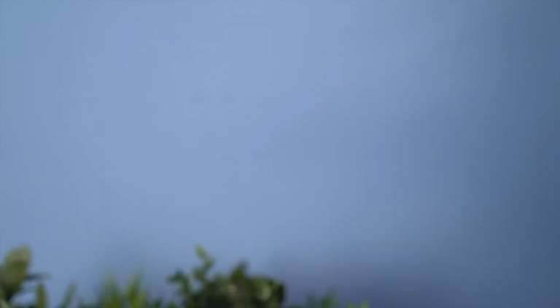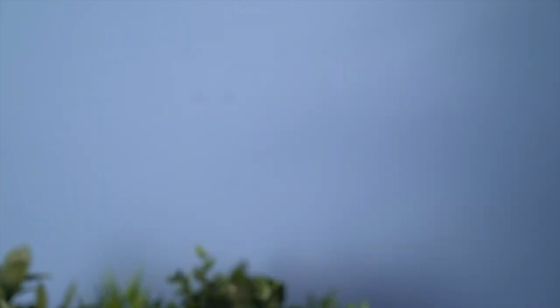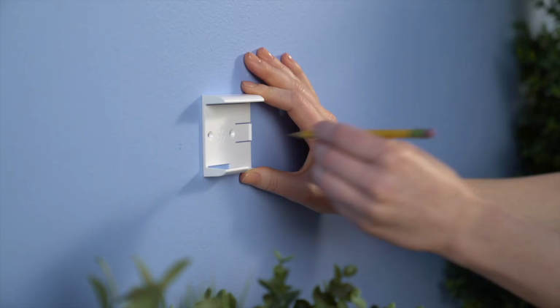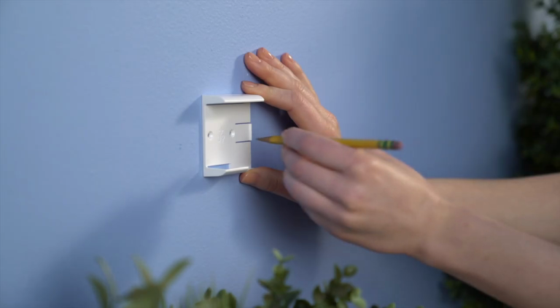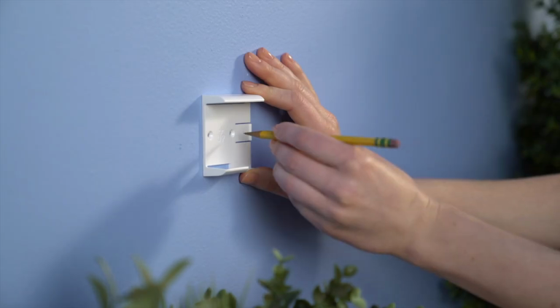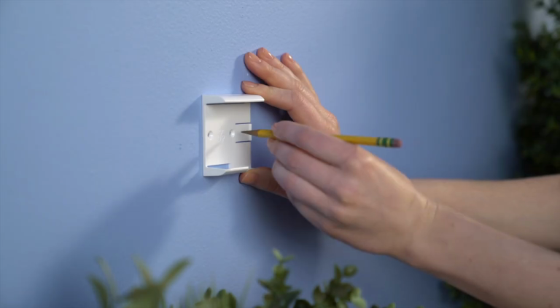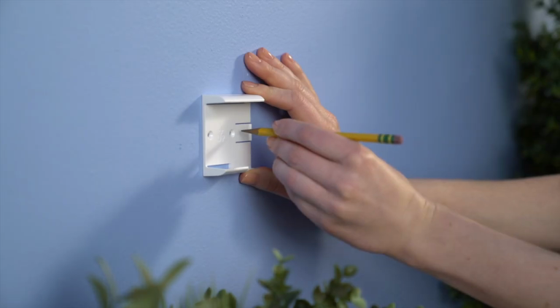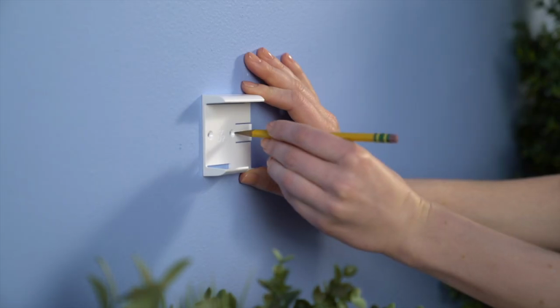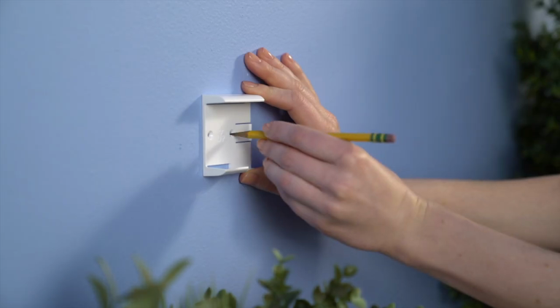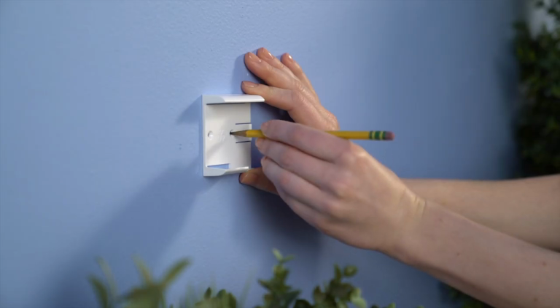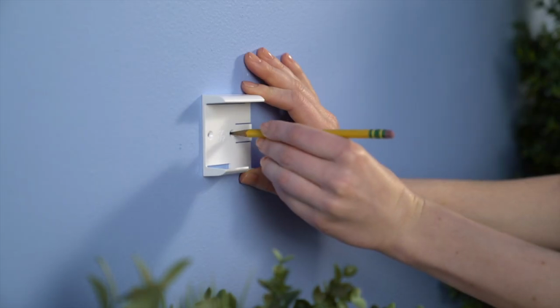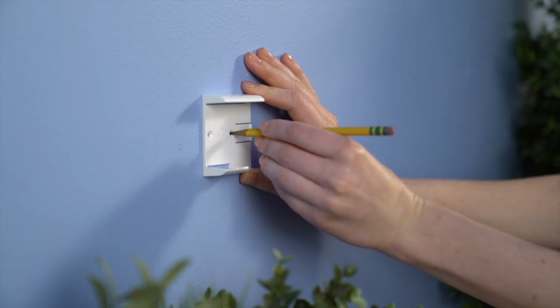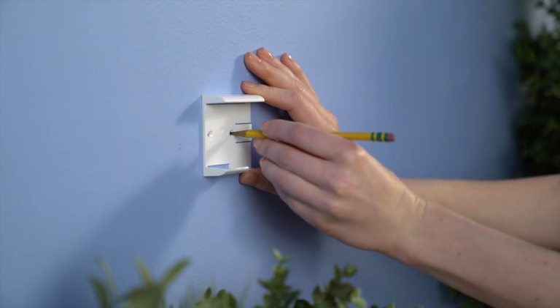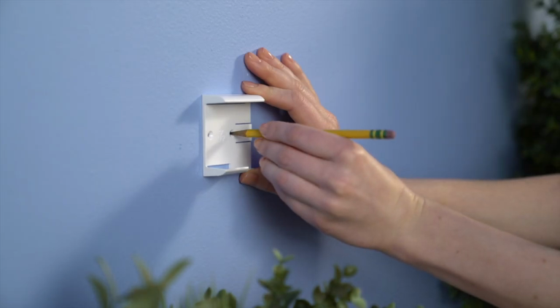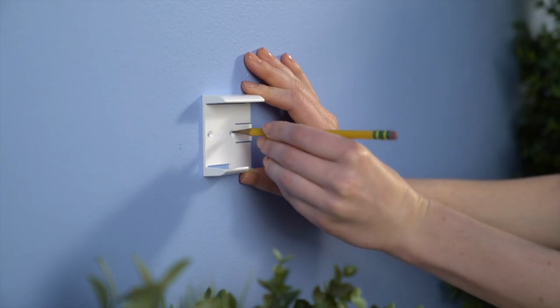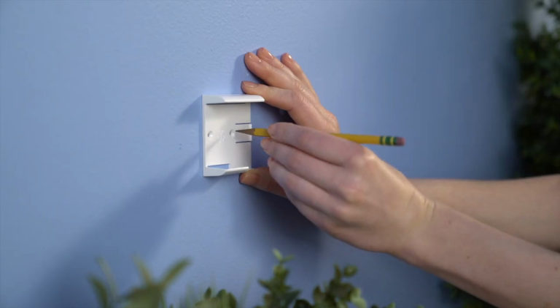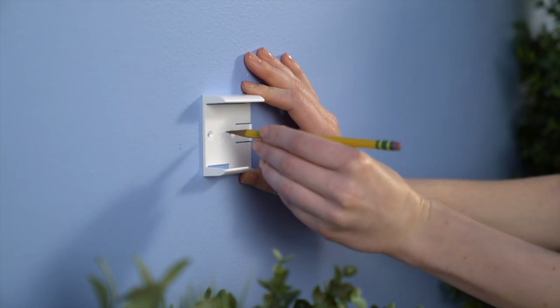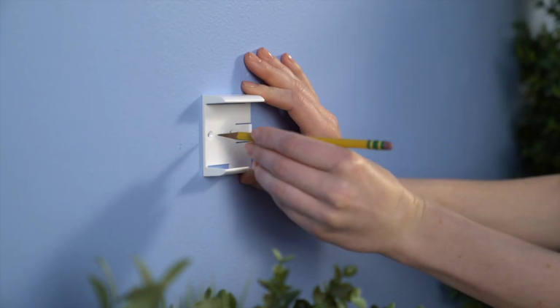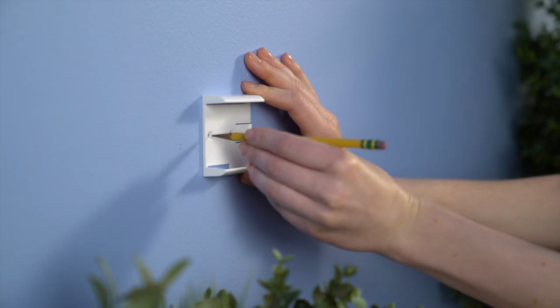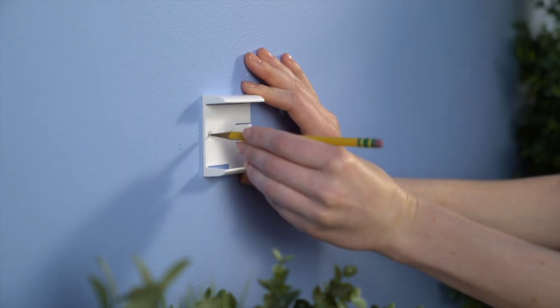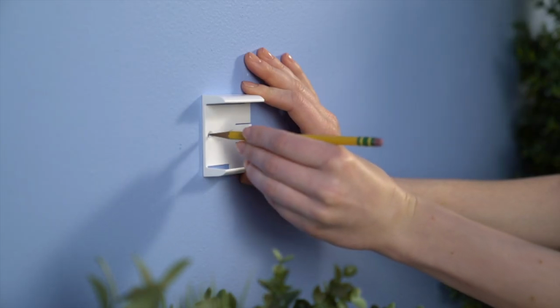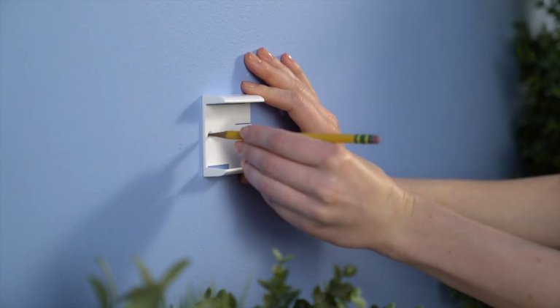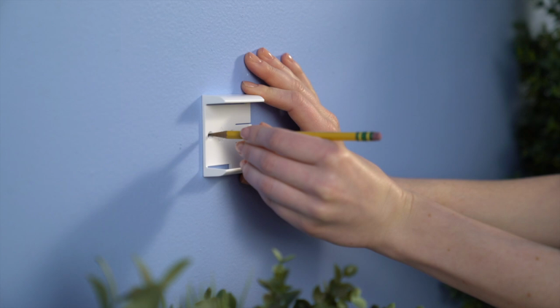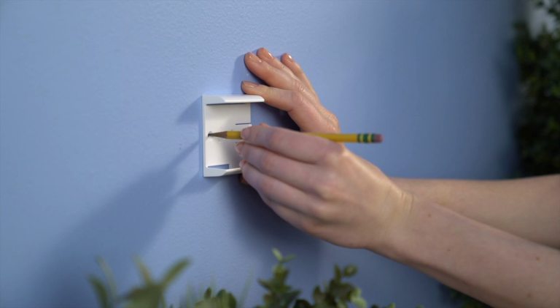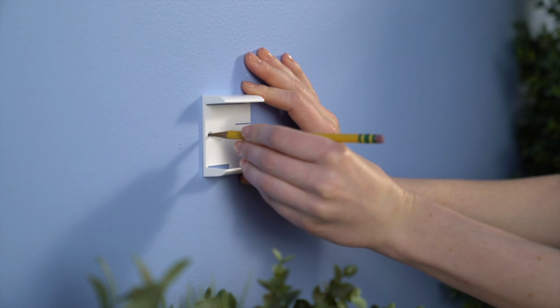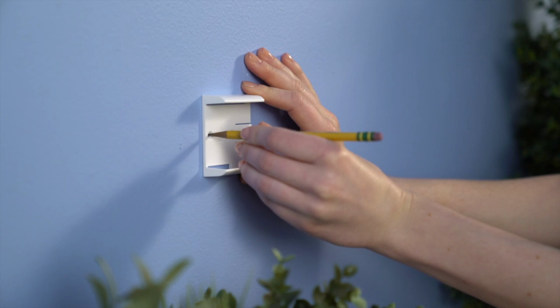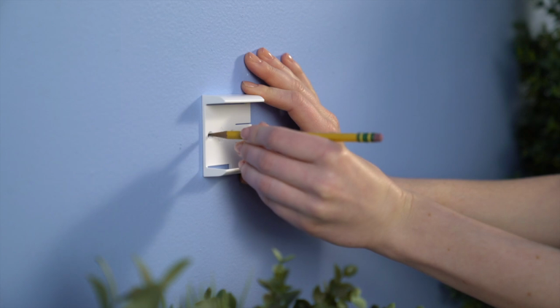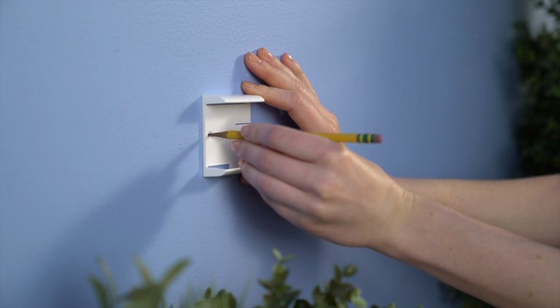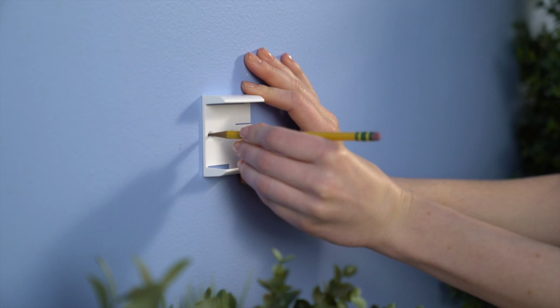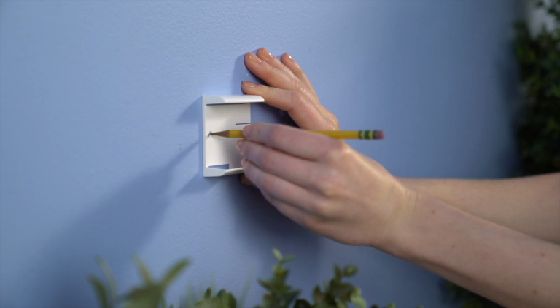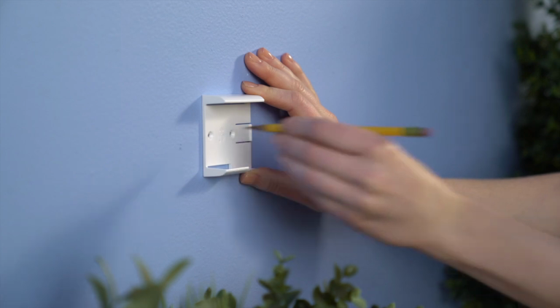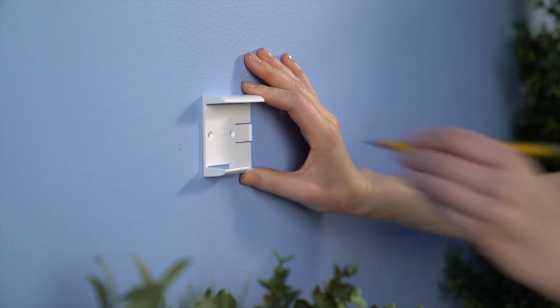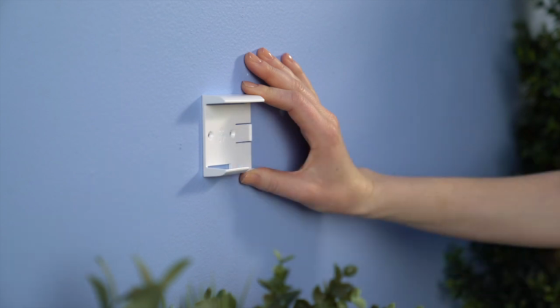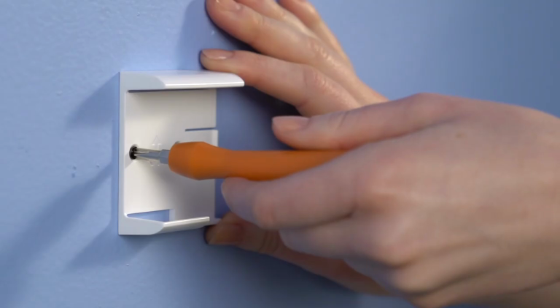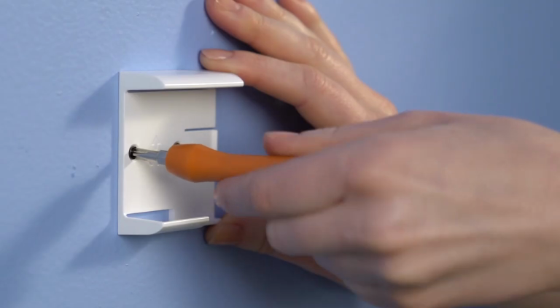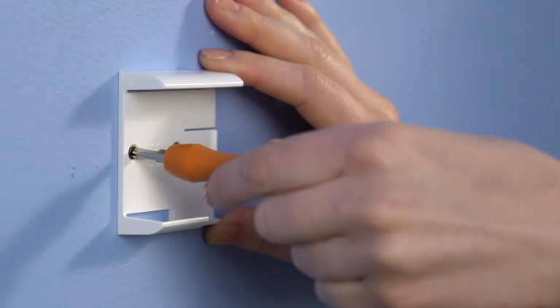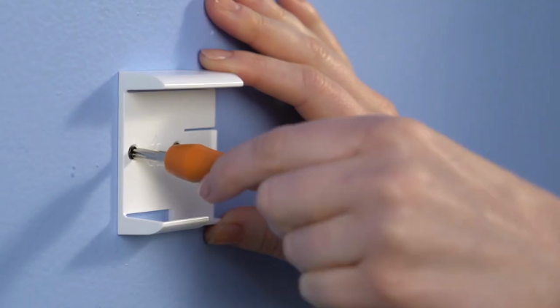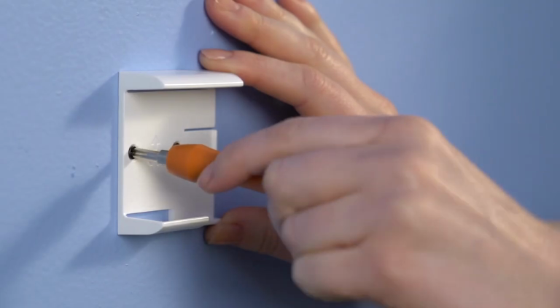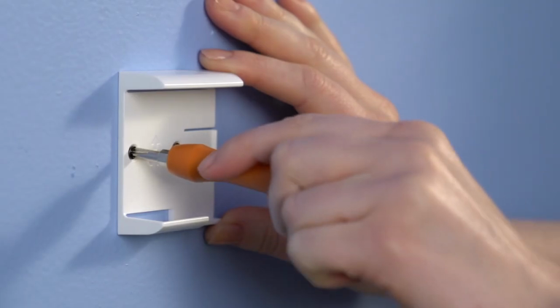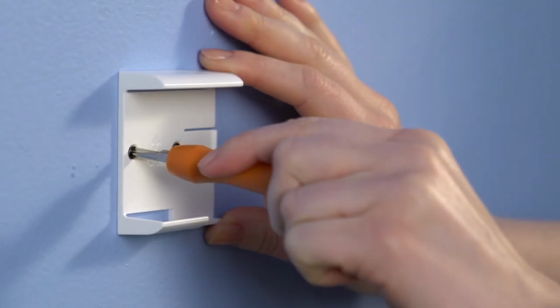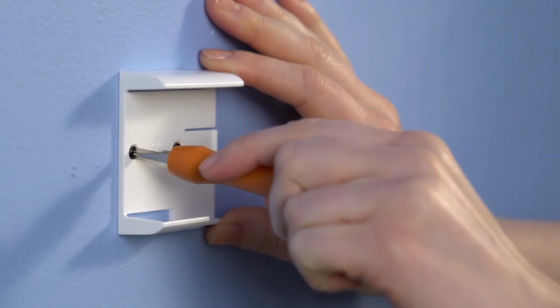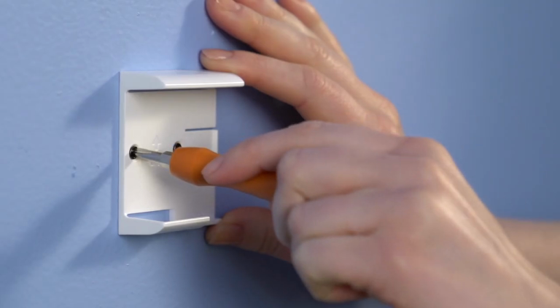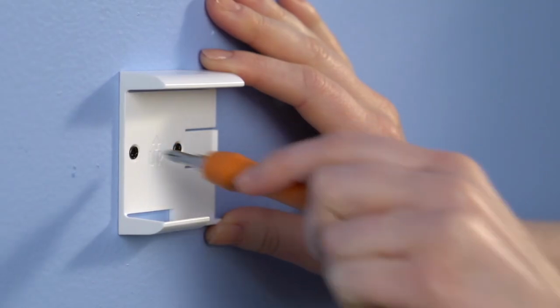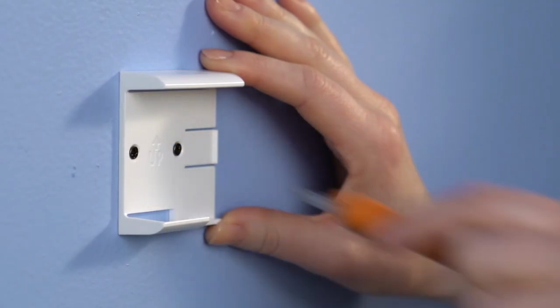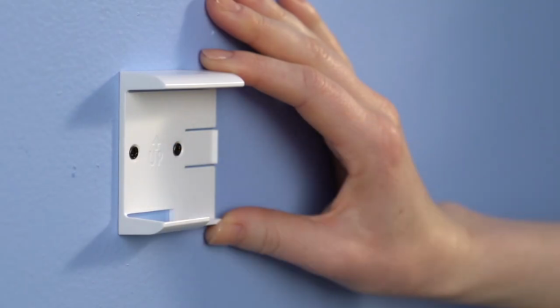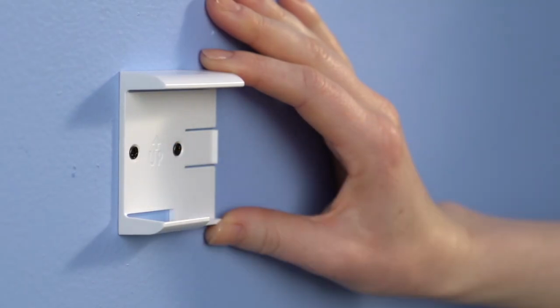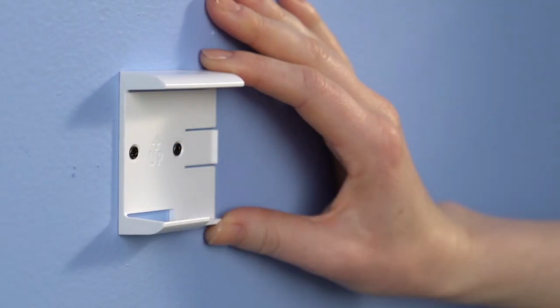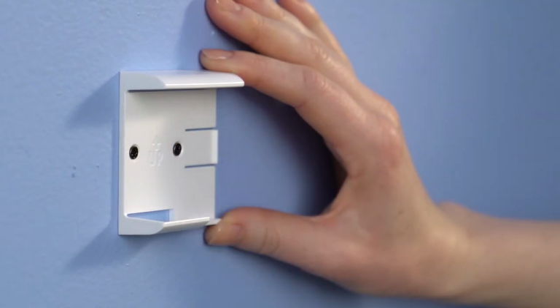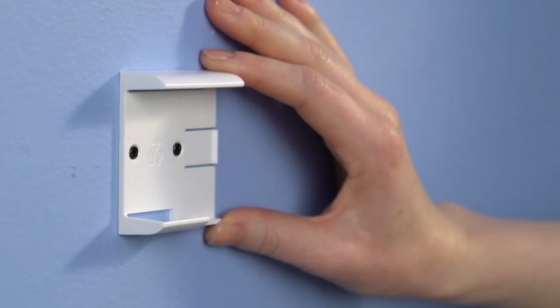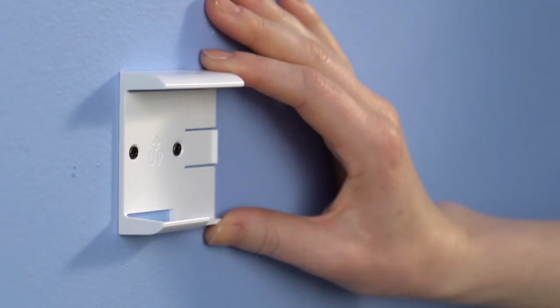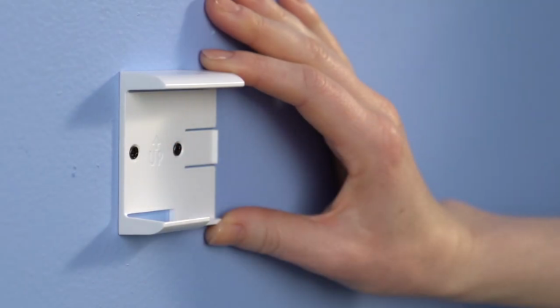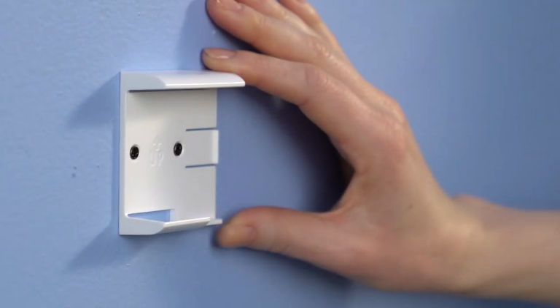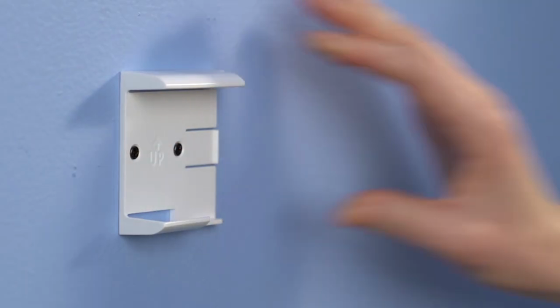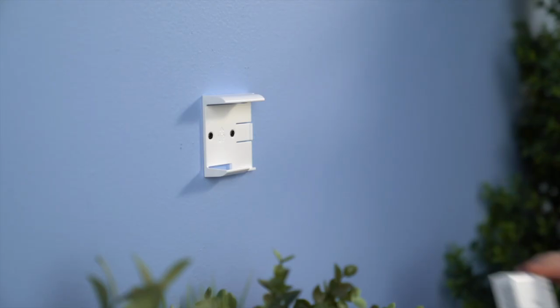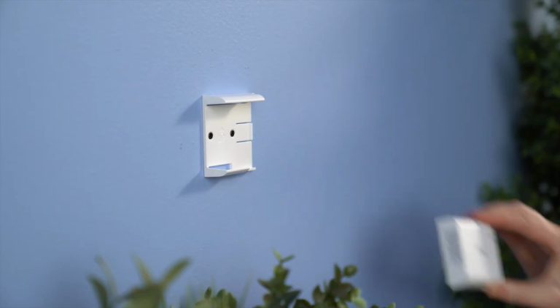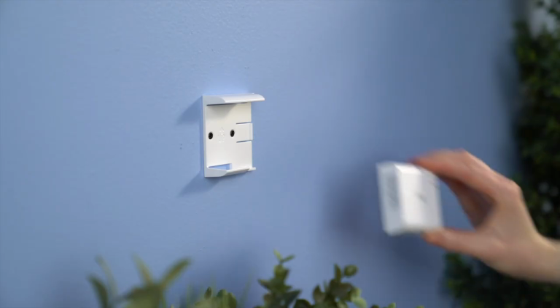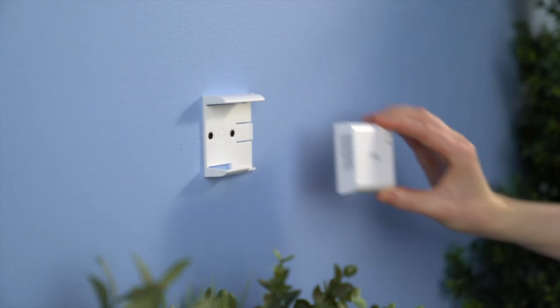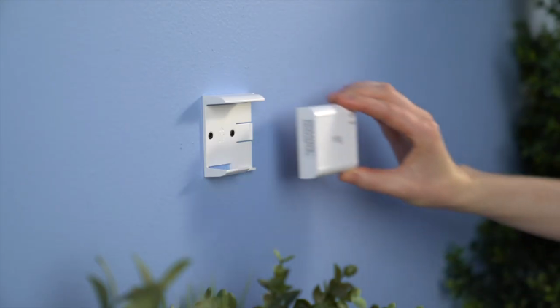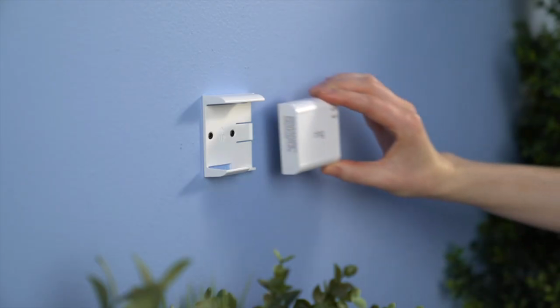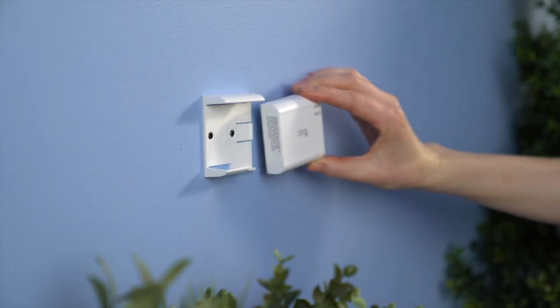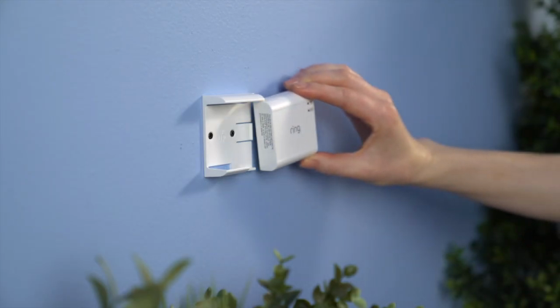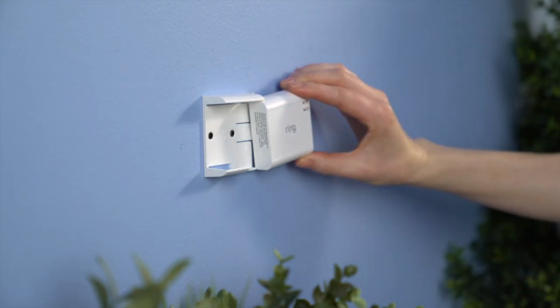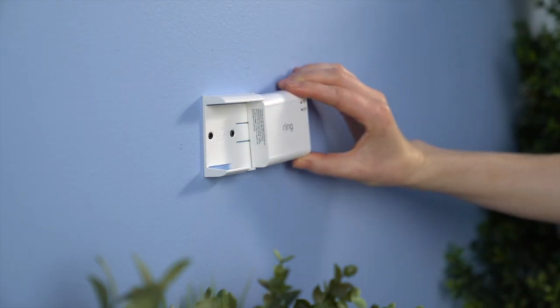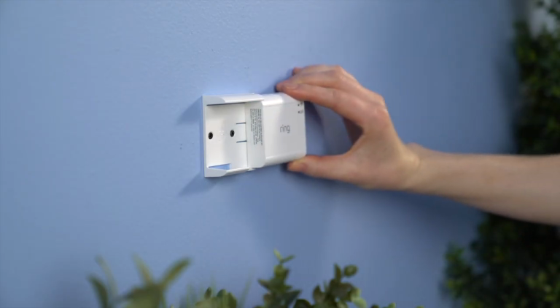You can use the bracket as a template to mark the screw holes. Then, just screw the bracket into your wall and slide your bridge into place.